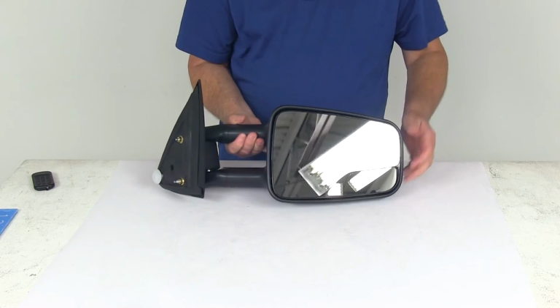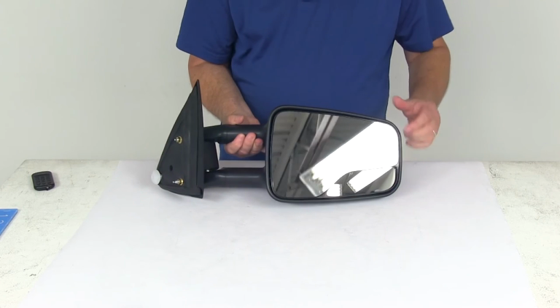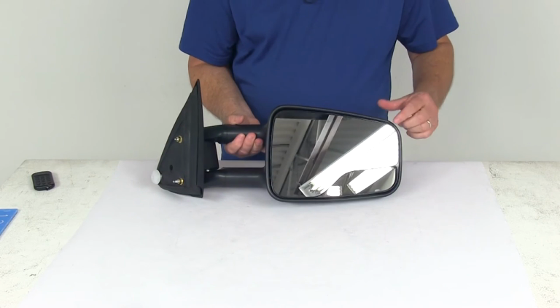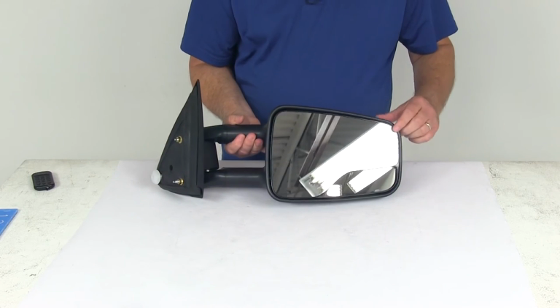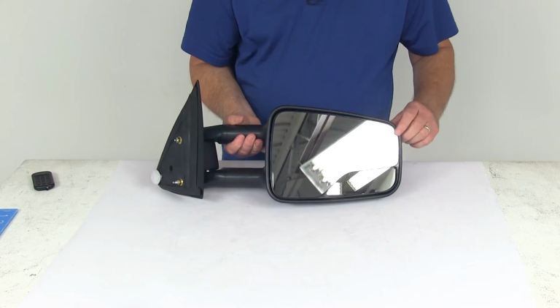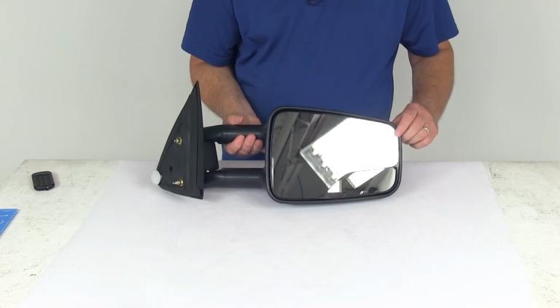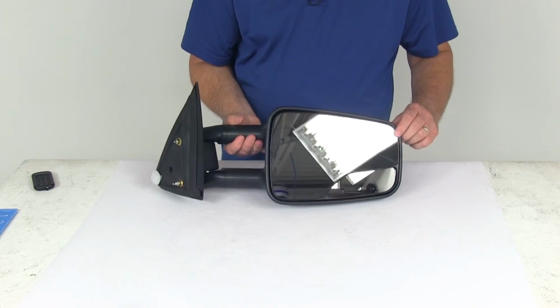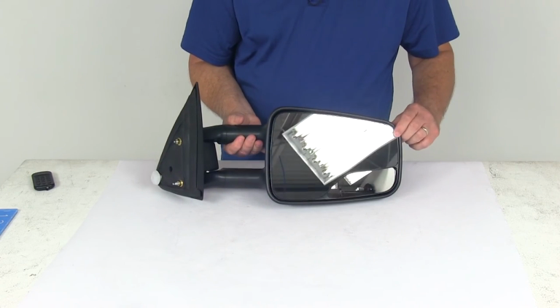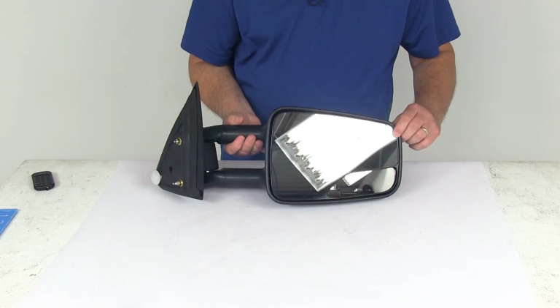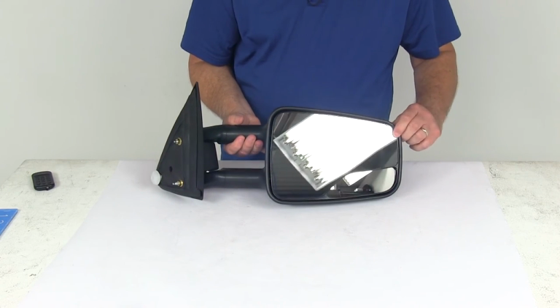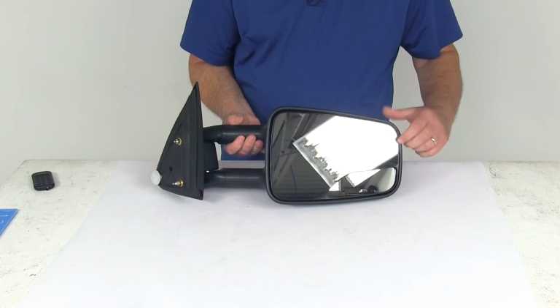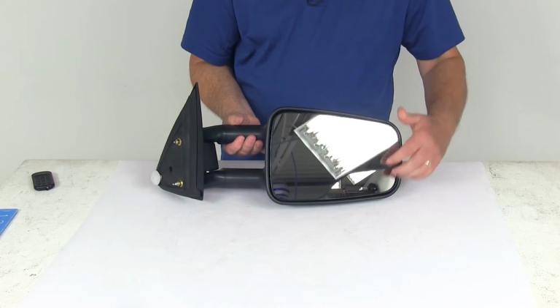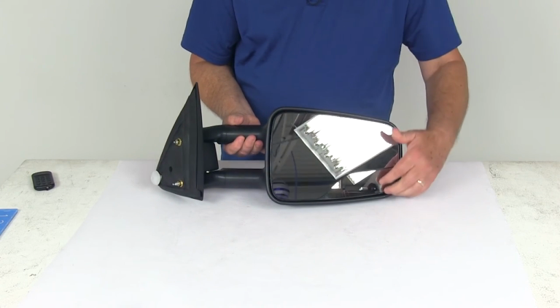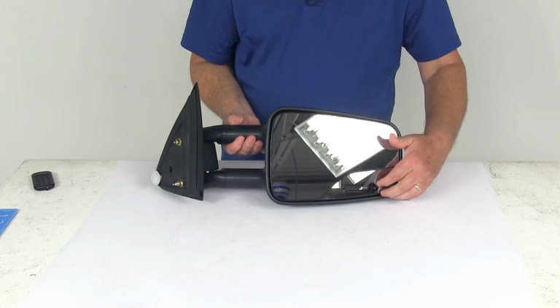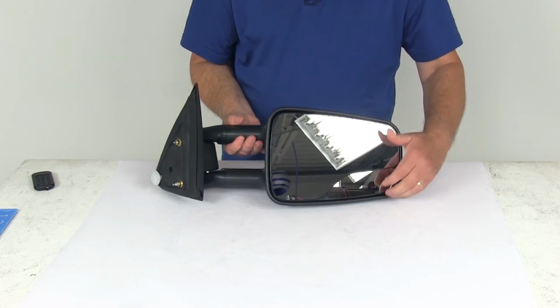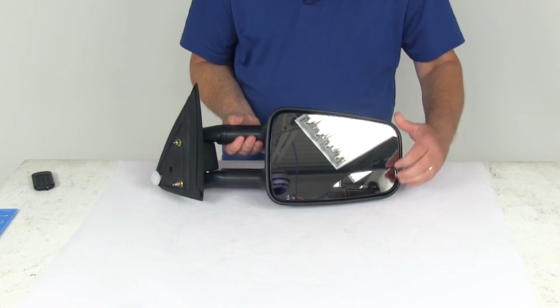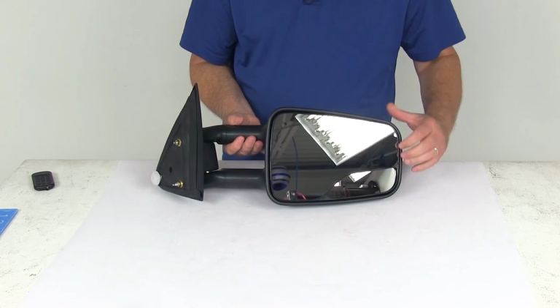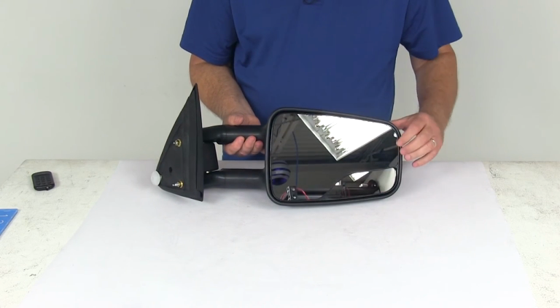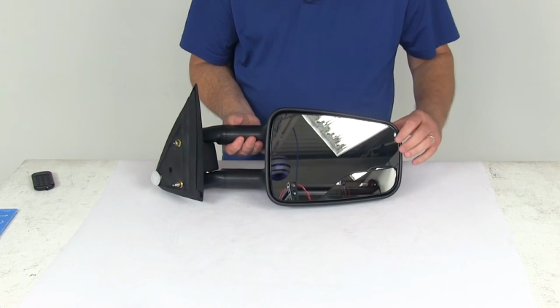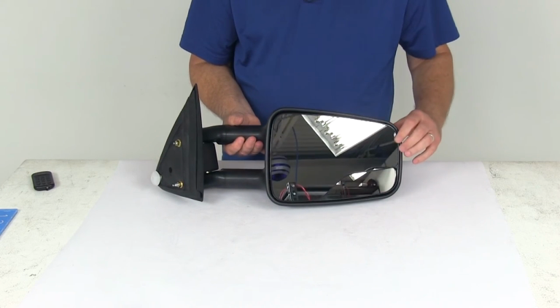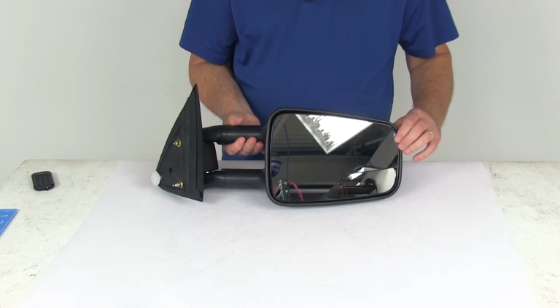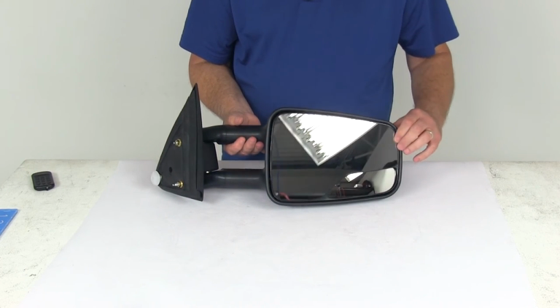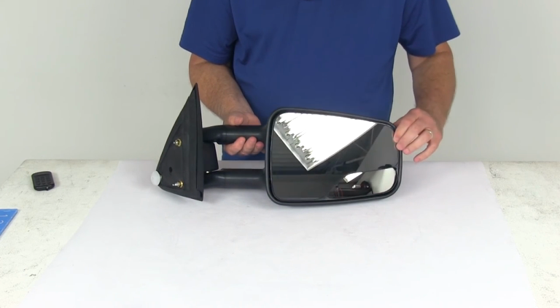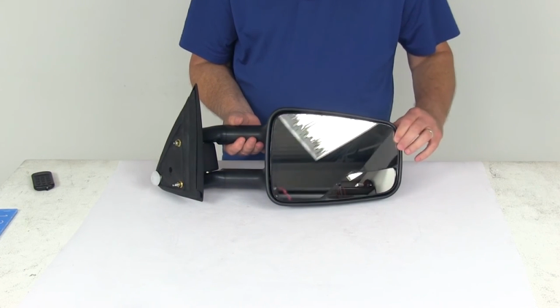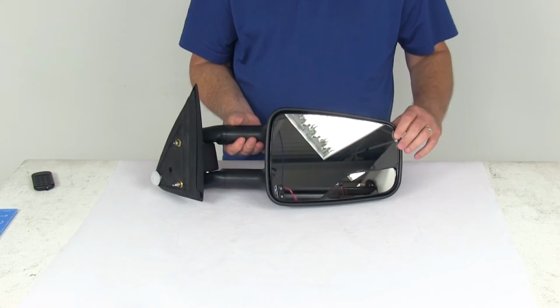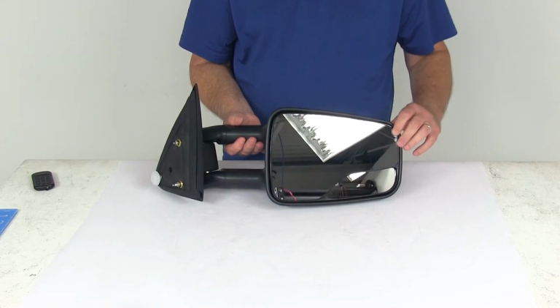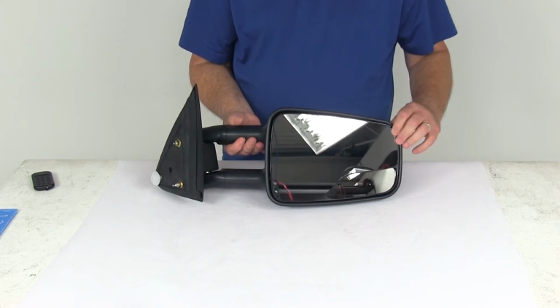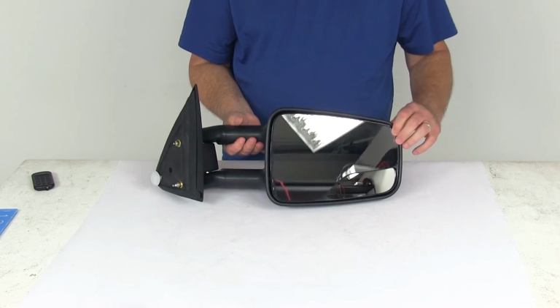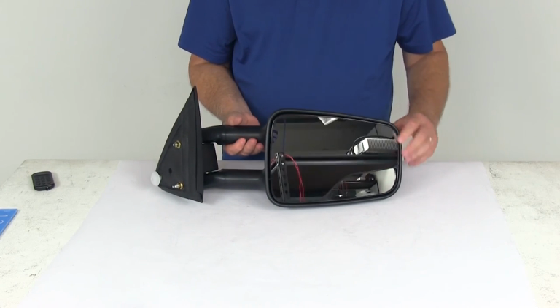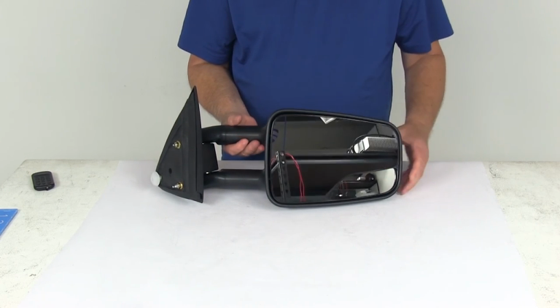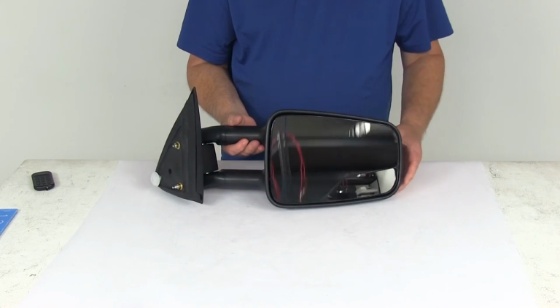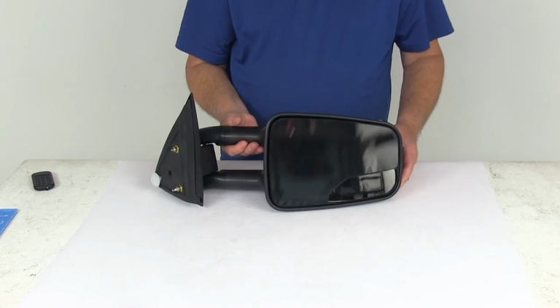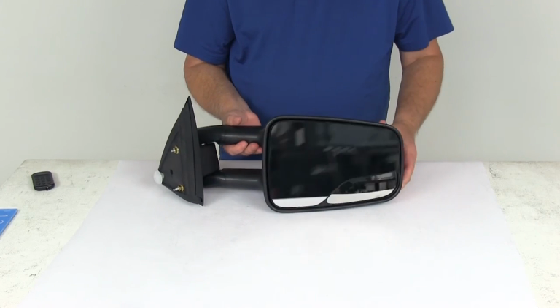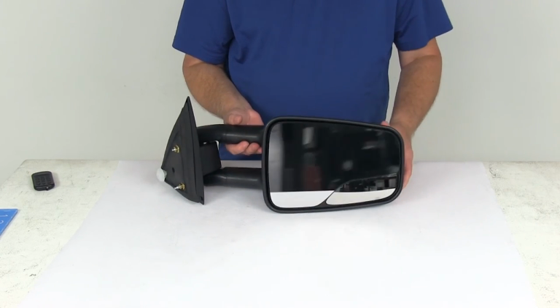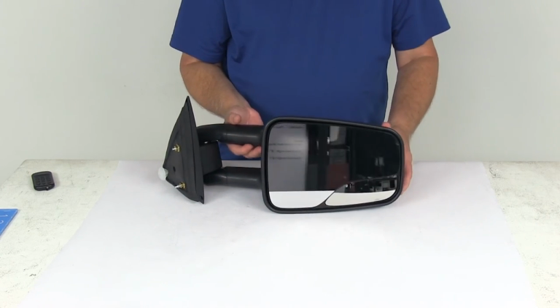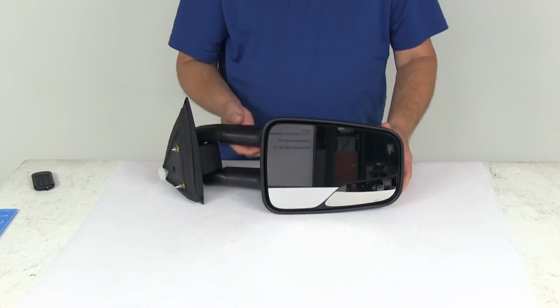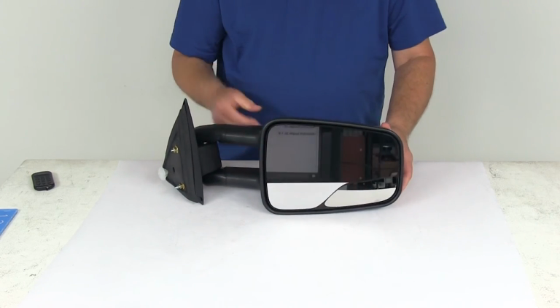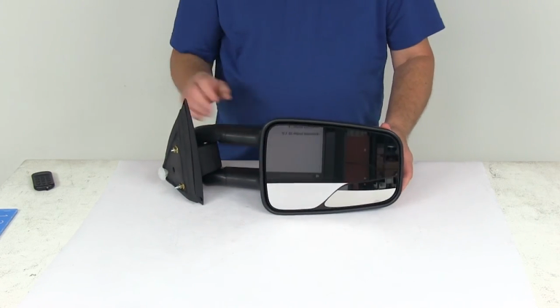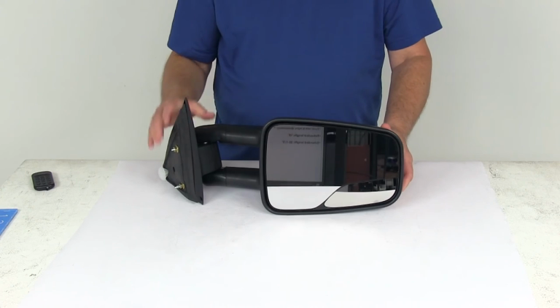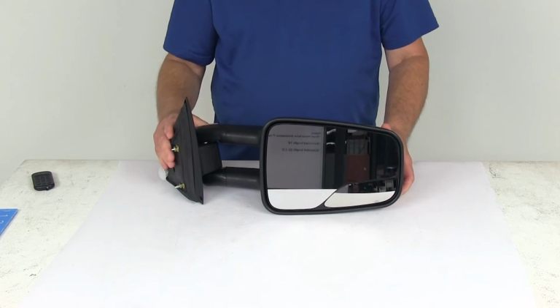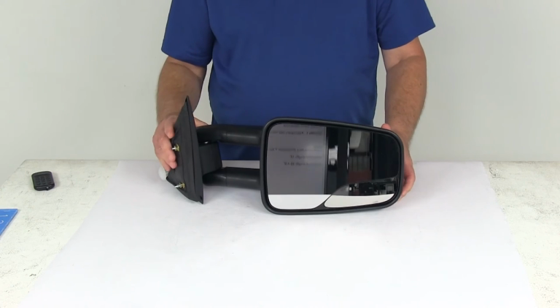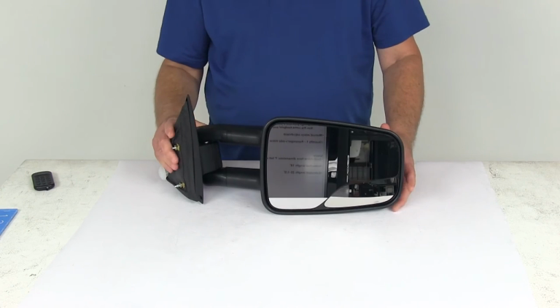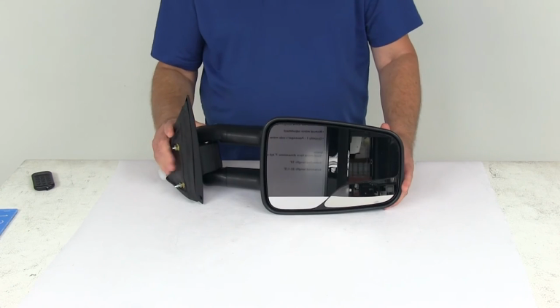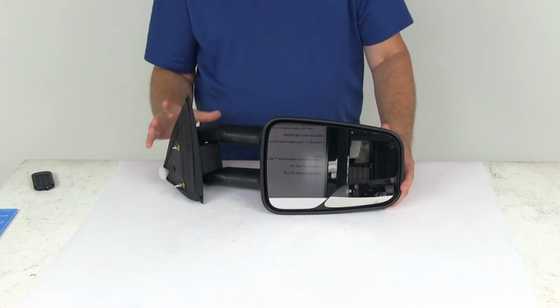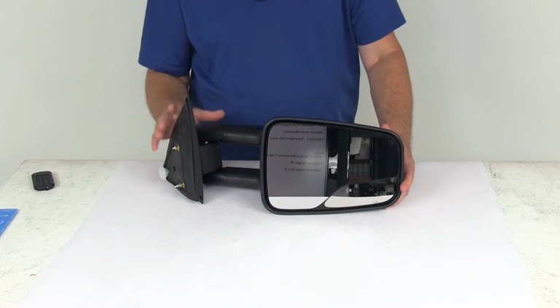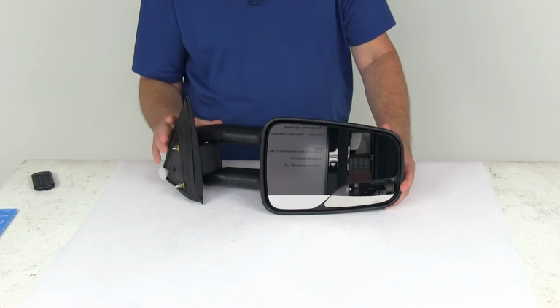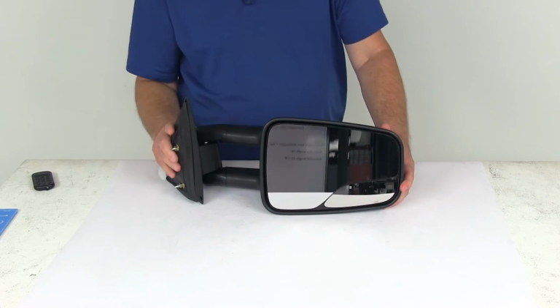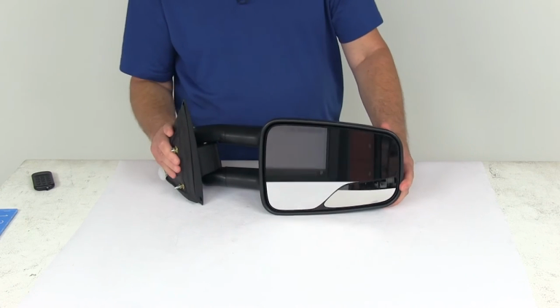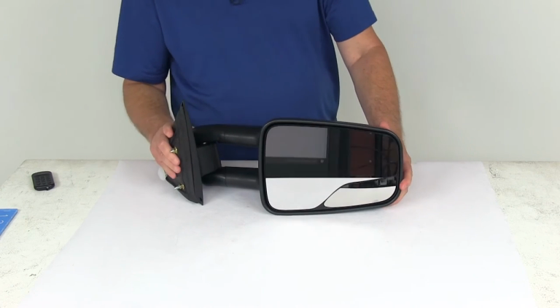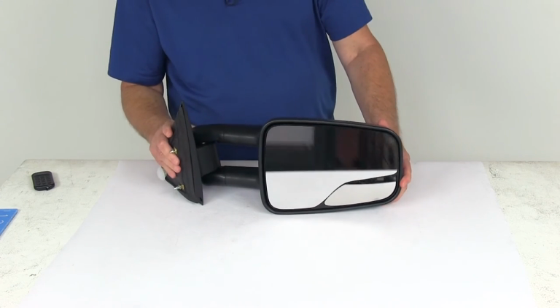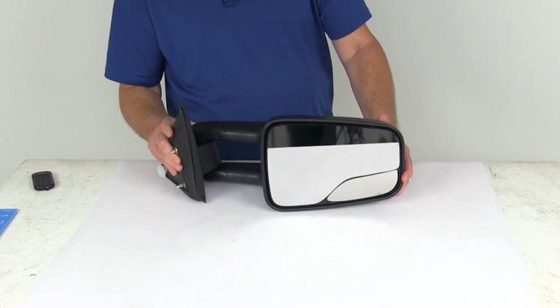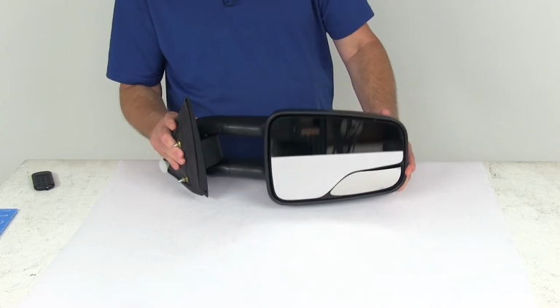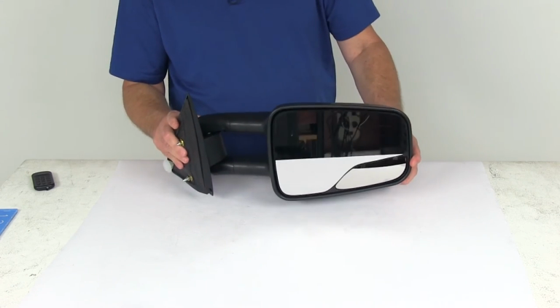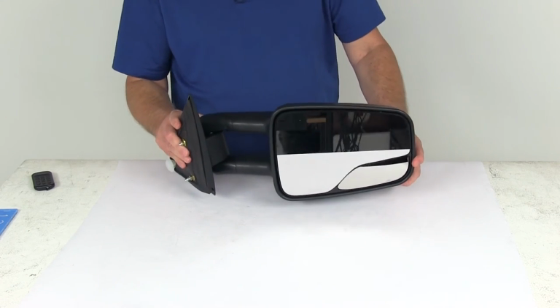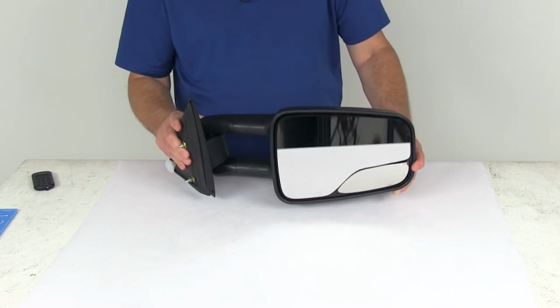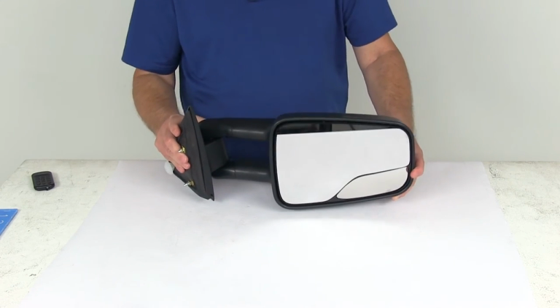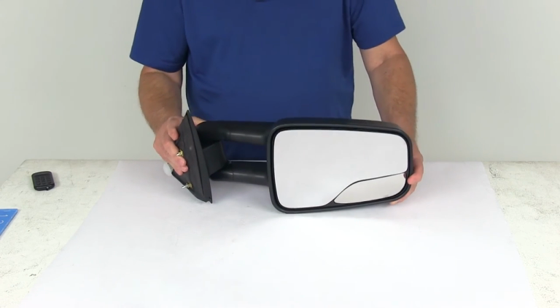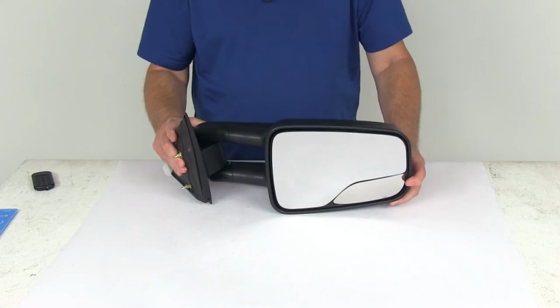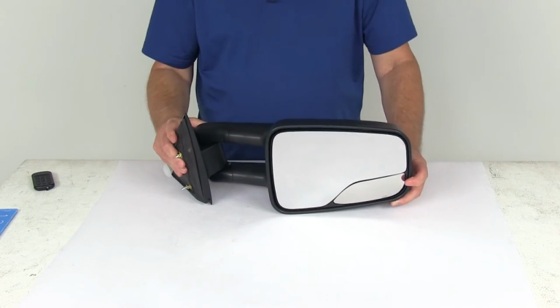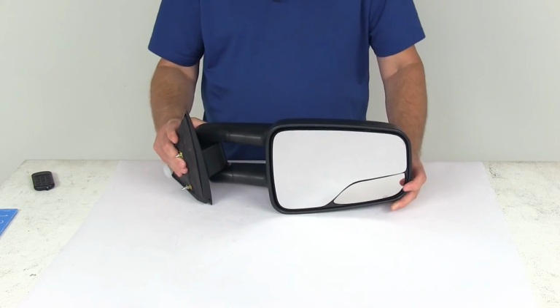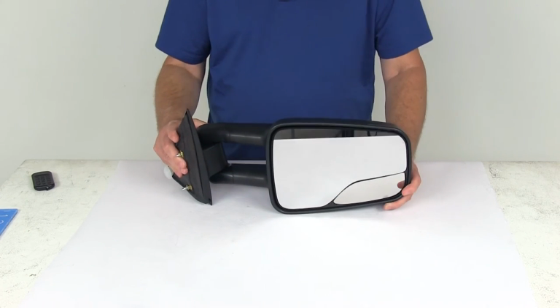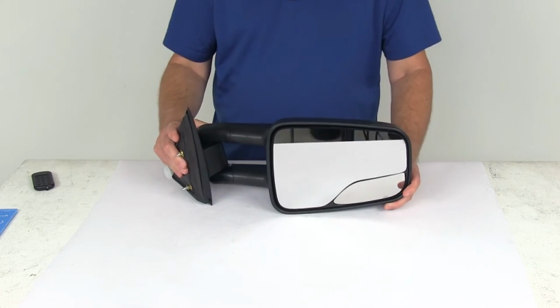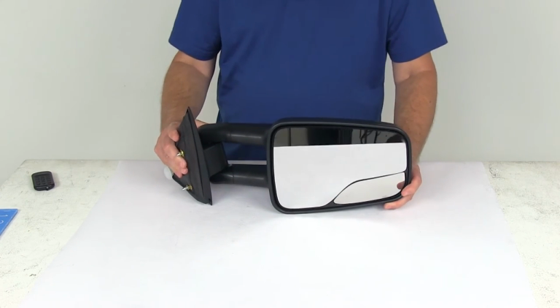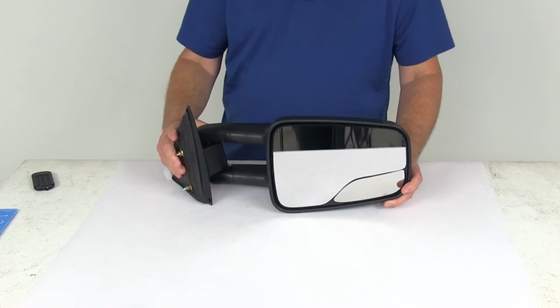The mirrors themselves feature manual mirror adjustment. The quantity on this is for one passenger side mirror.